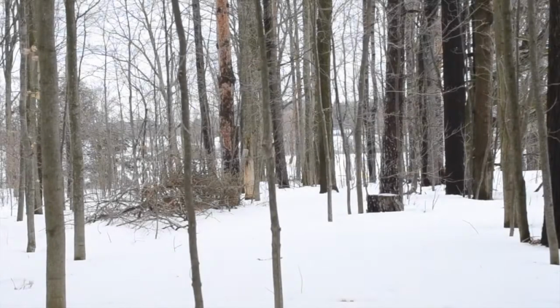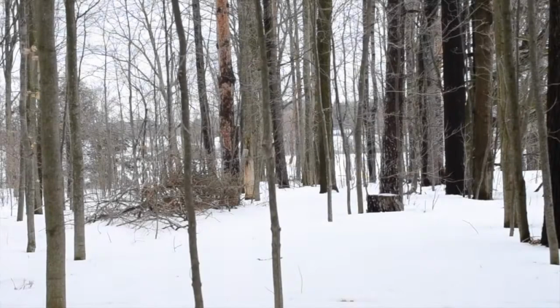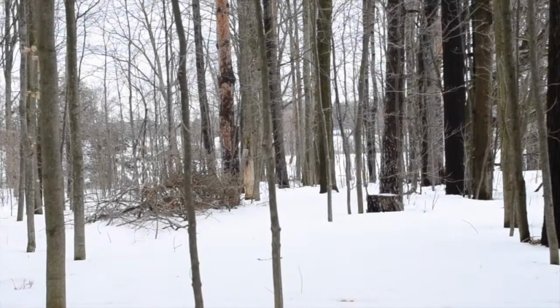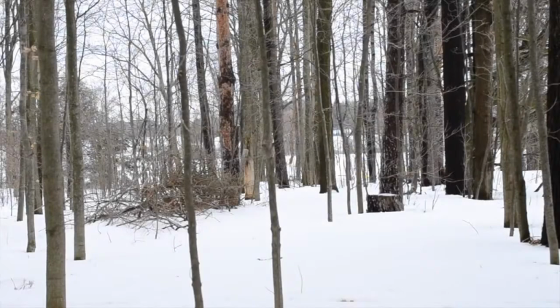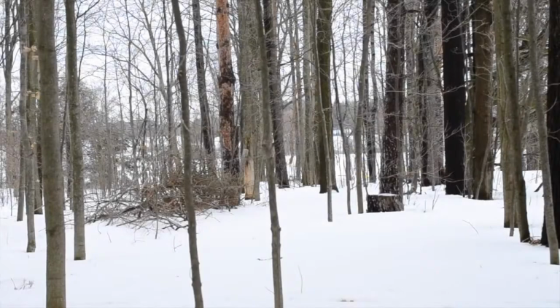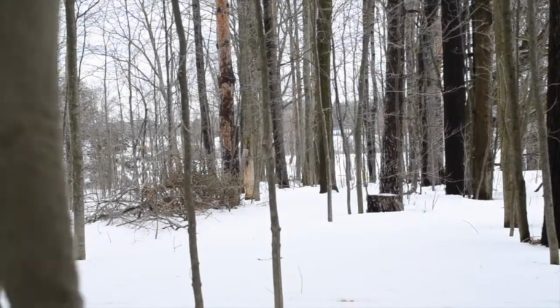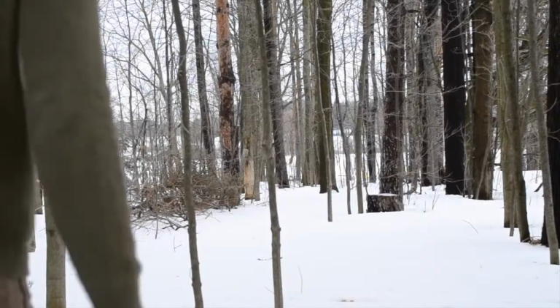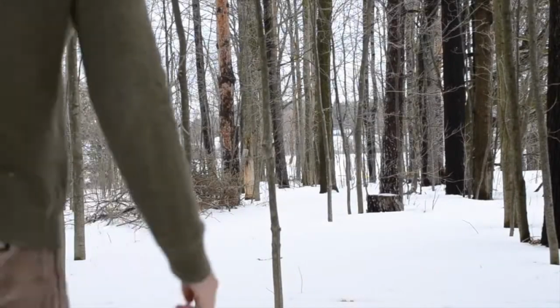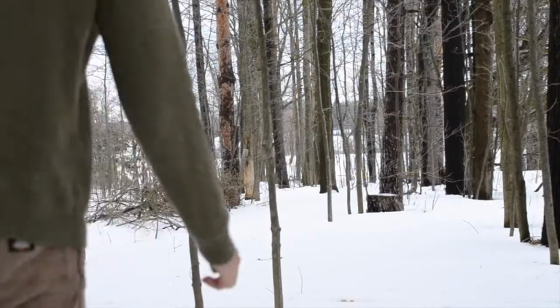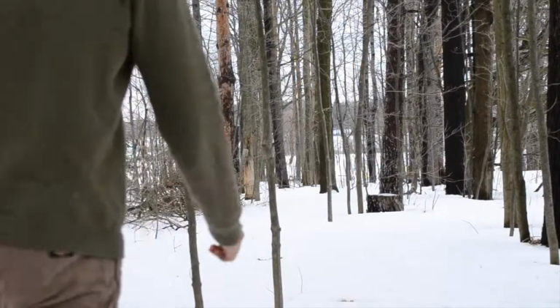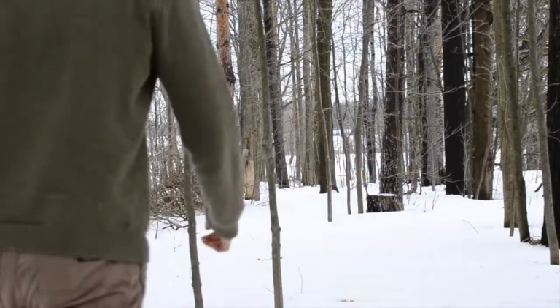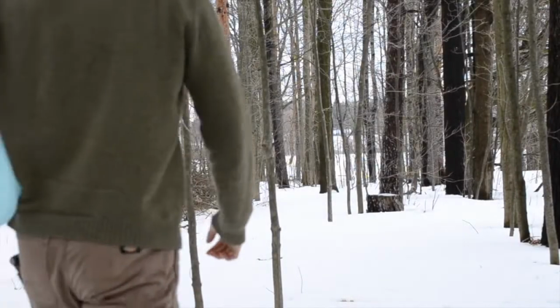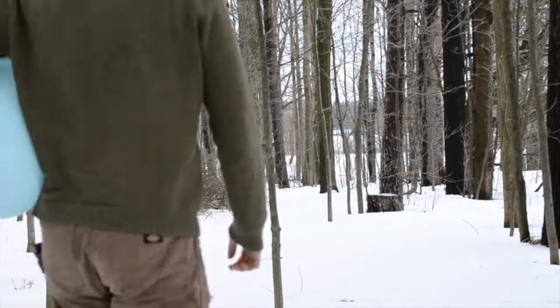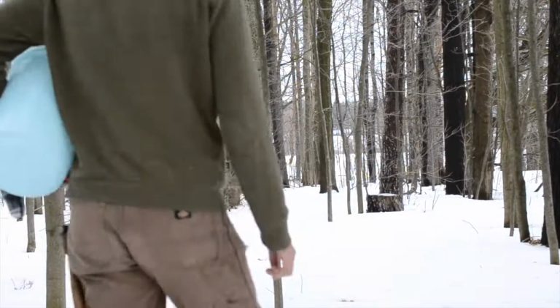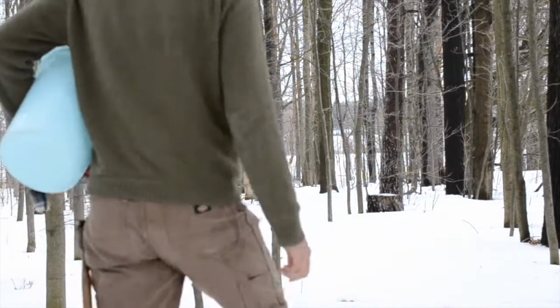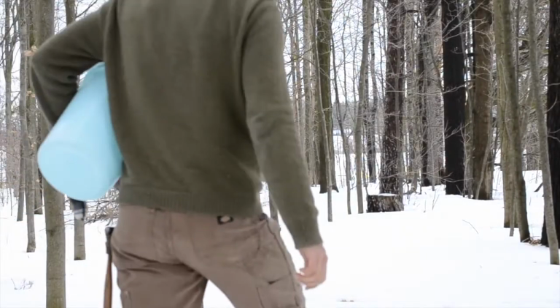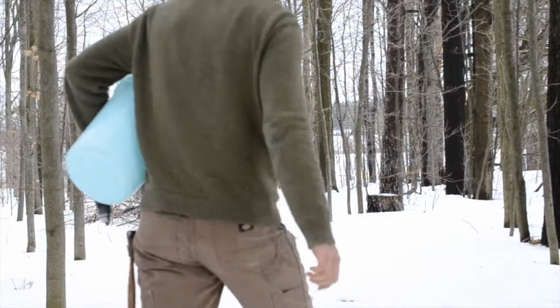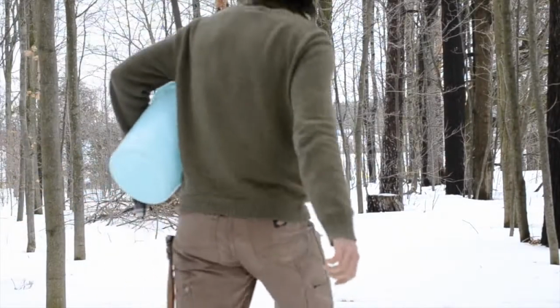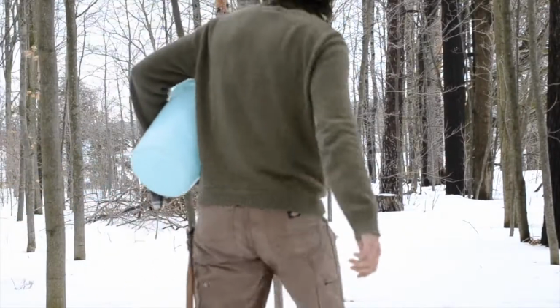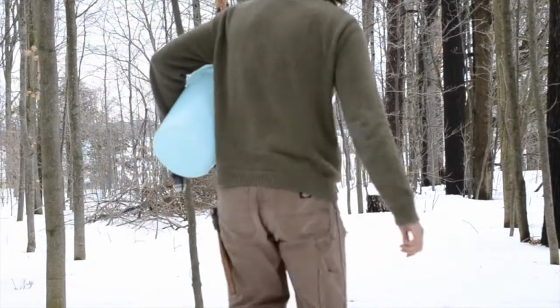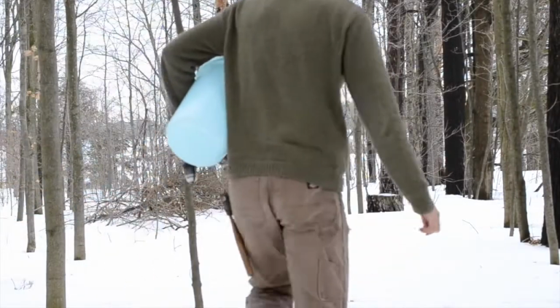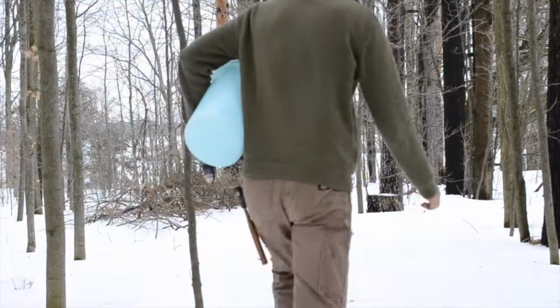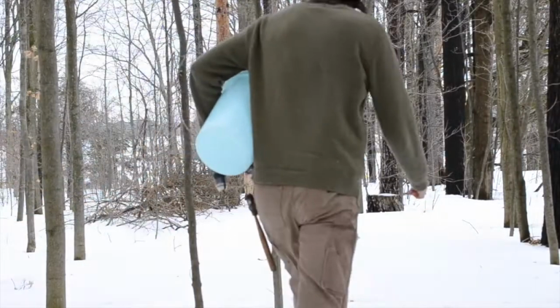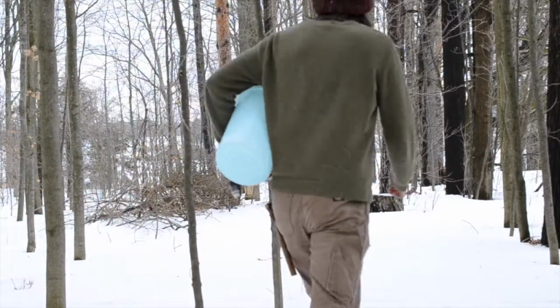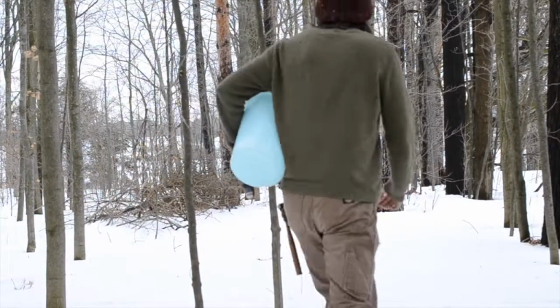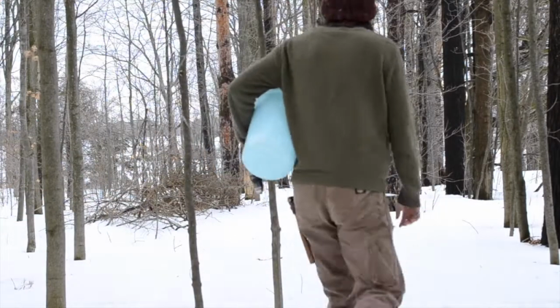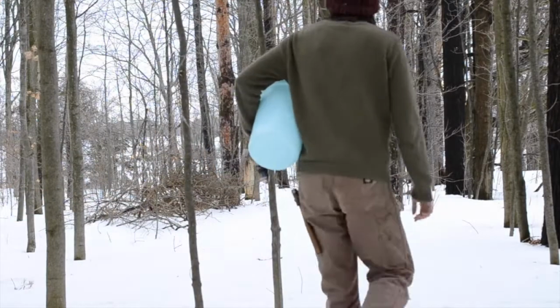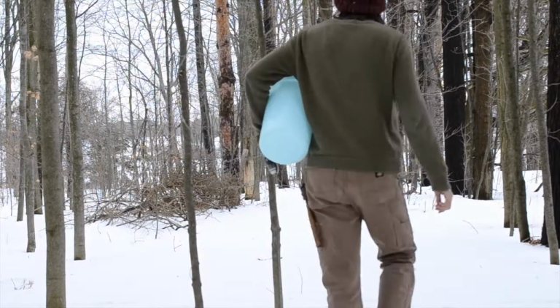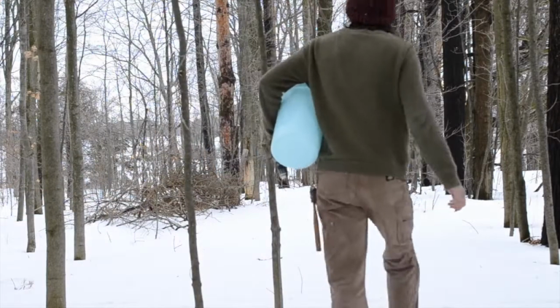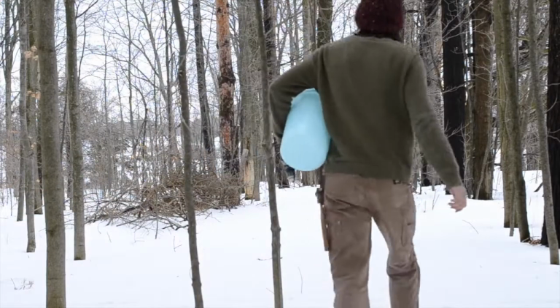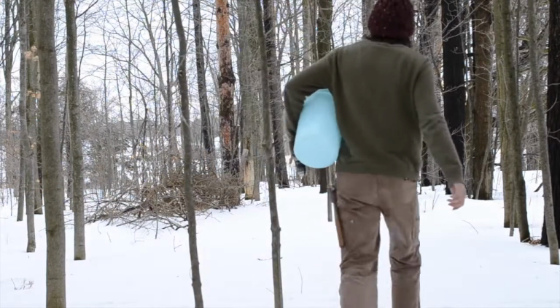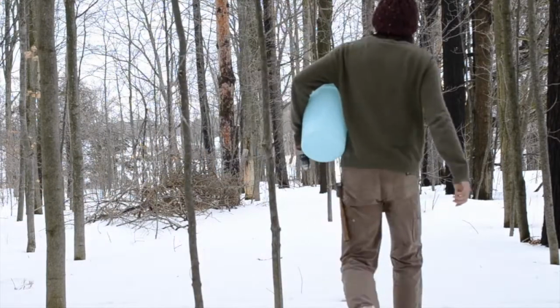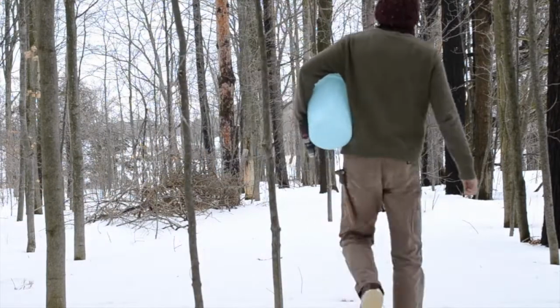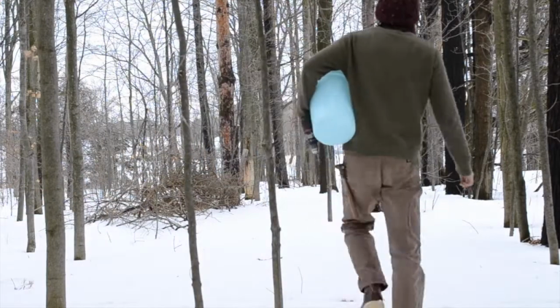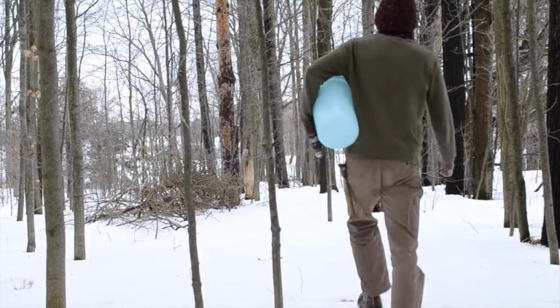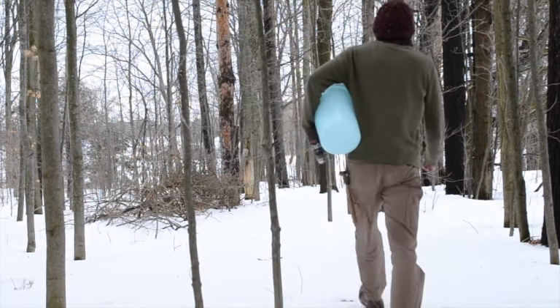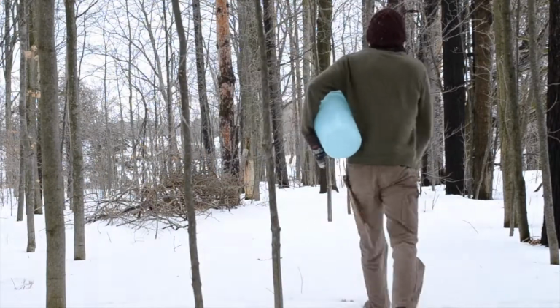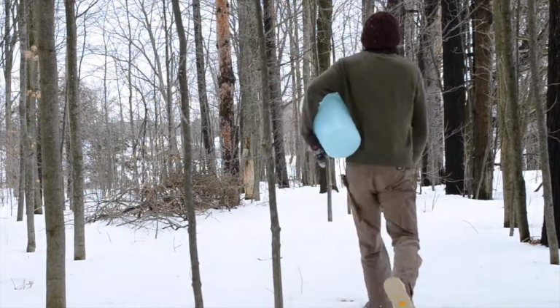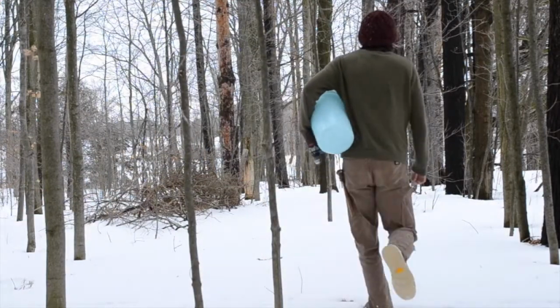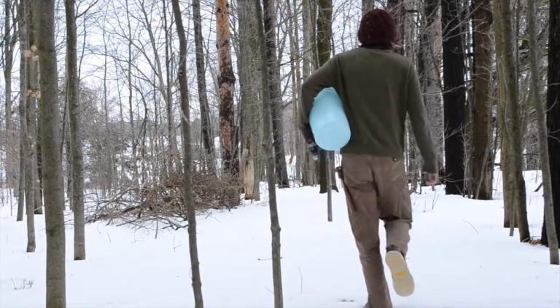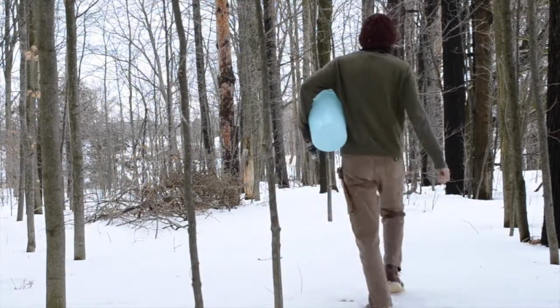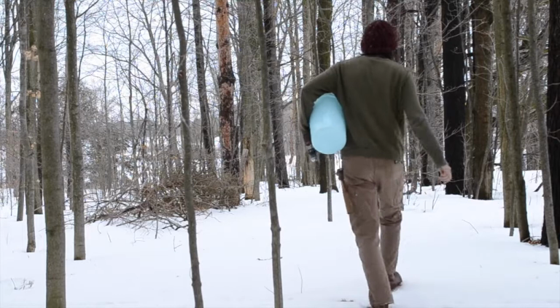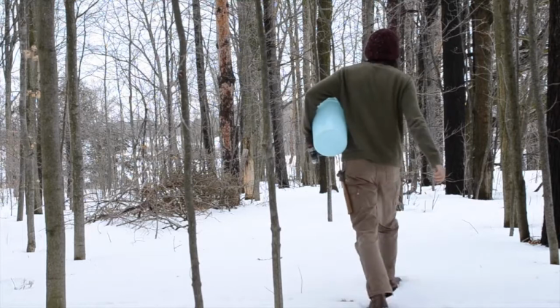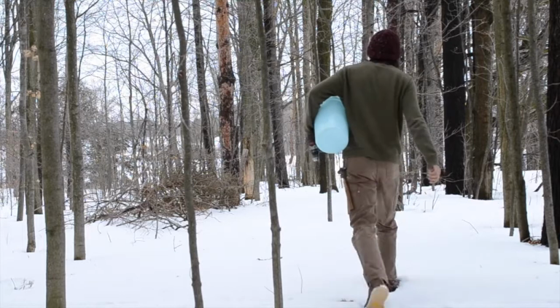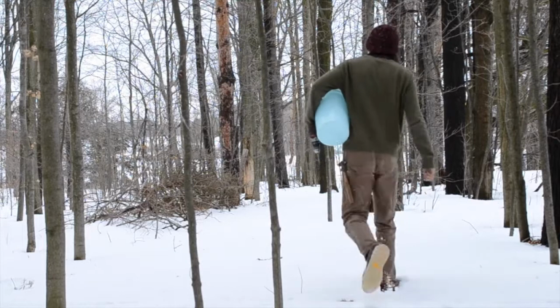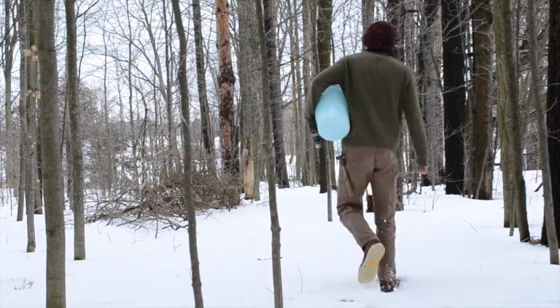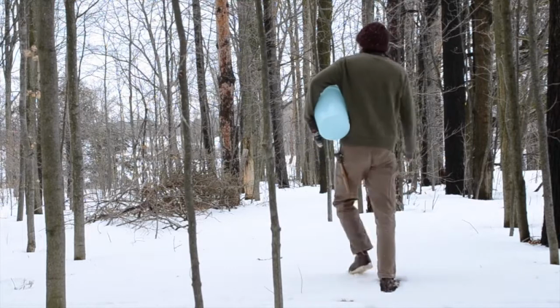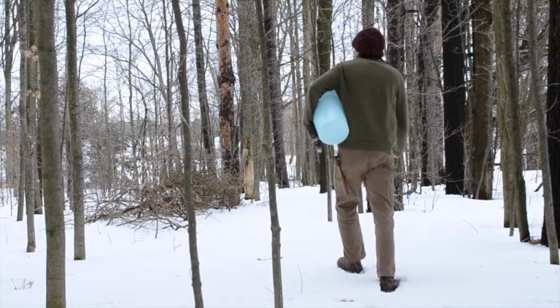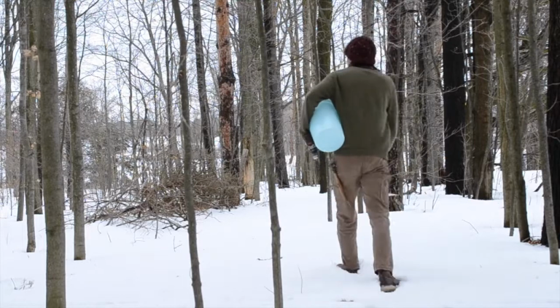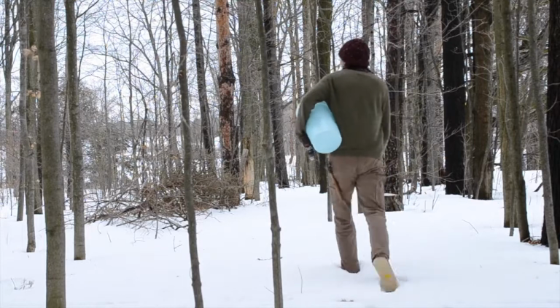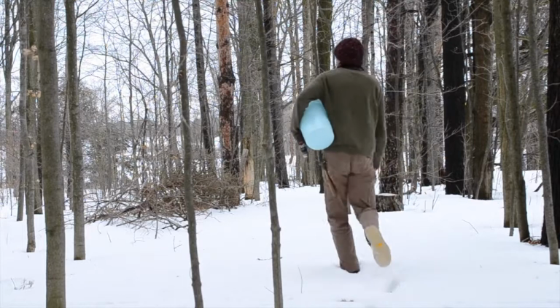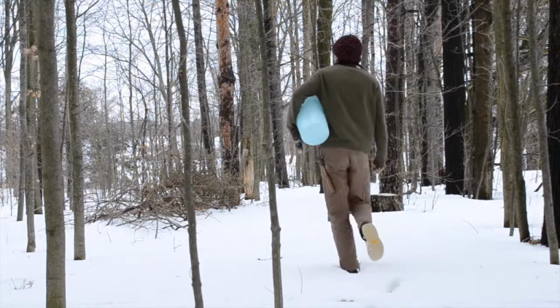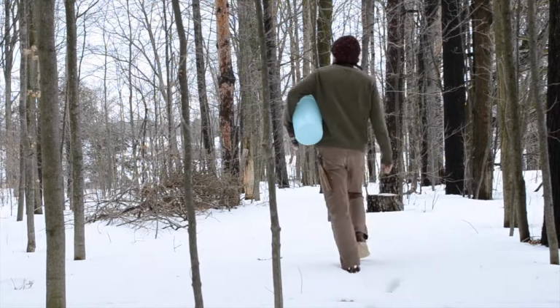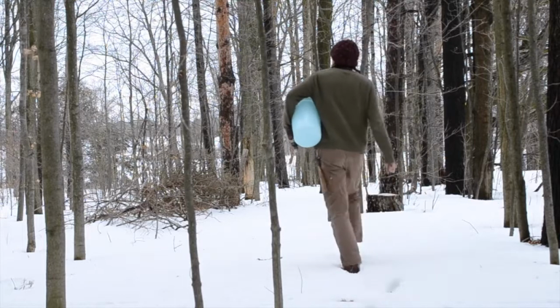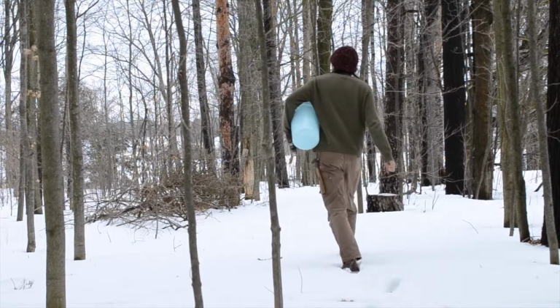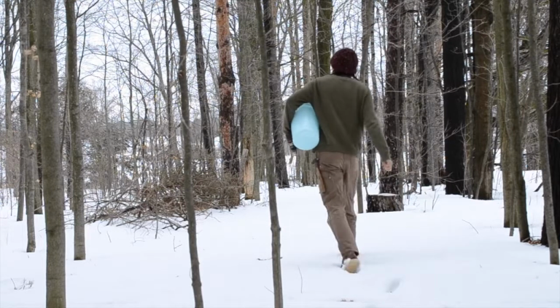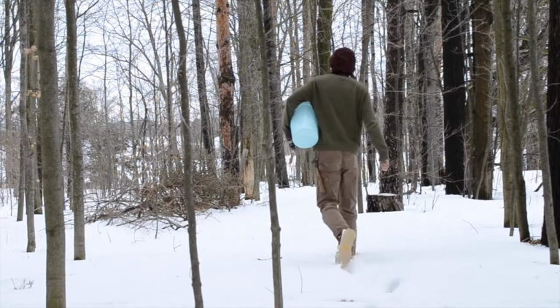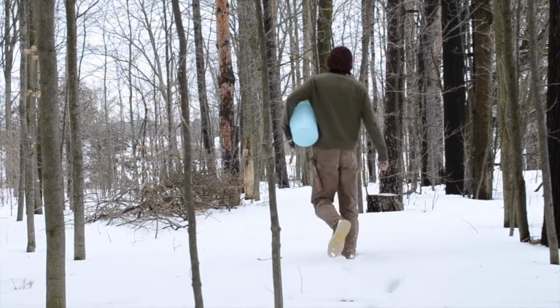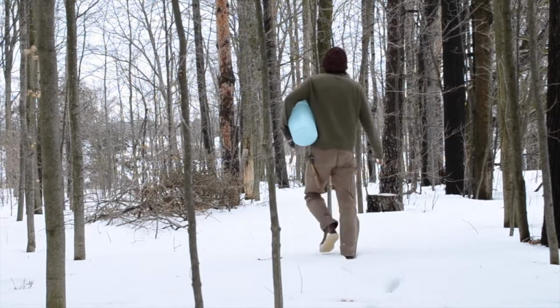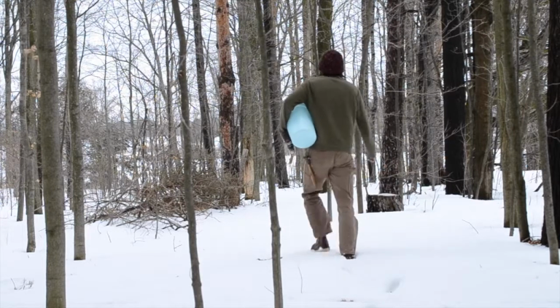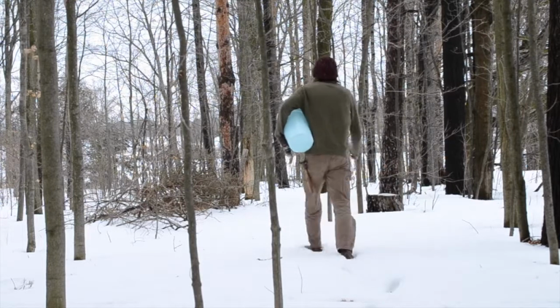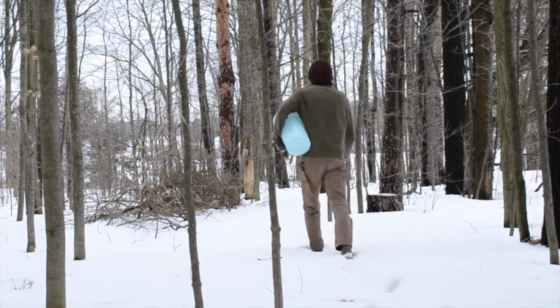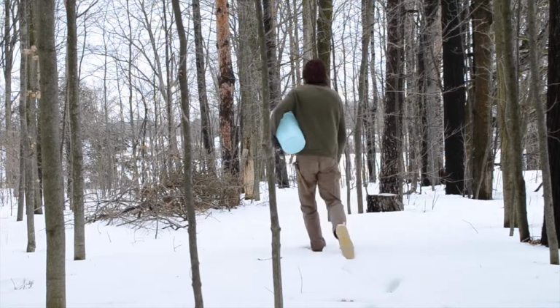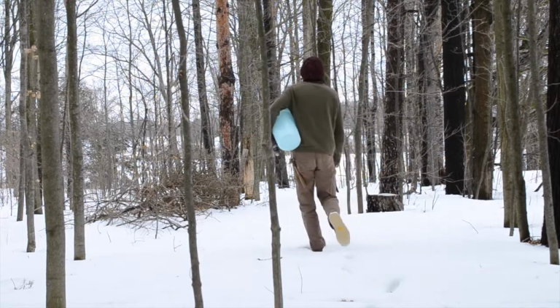Hello there. It's currently maple syrup season, so in today's video I thought I'd show how to collect and process it.